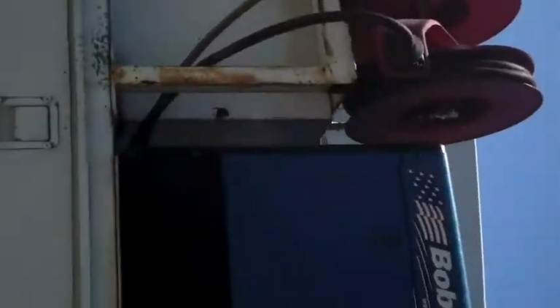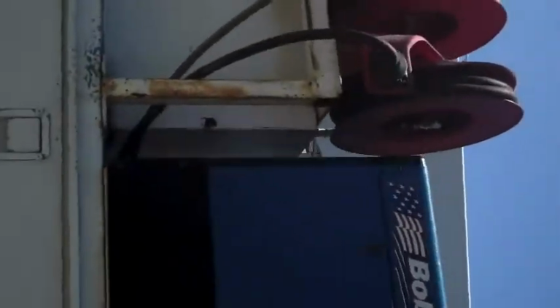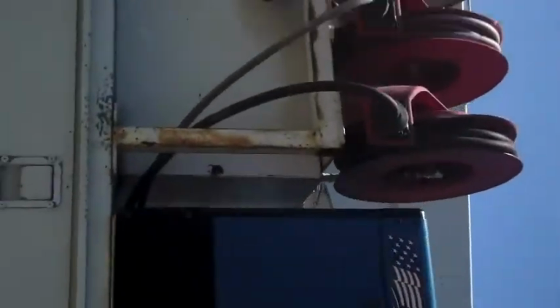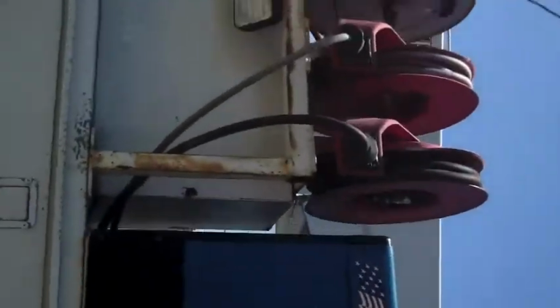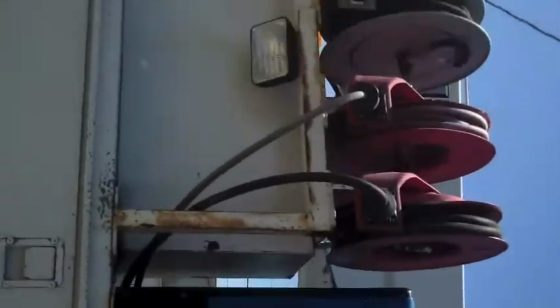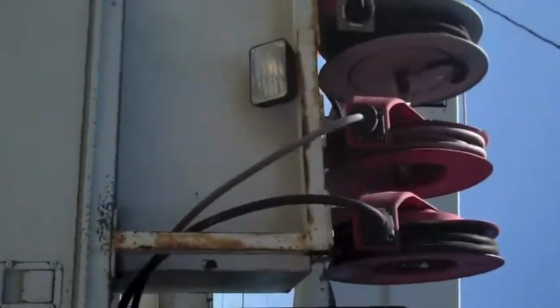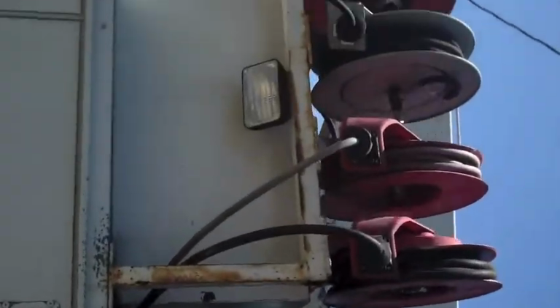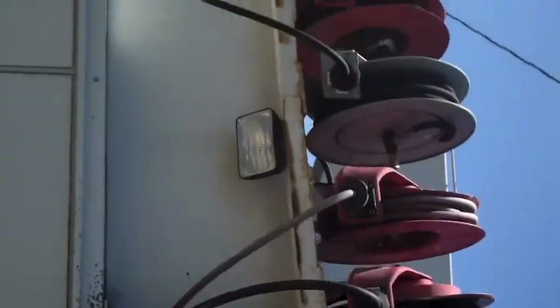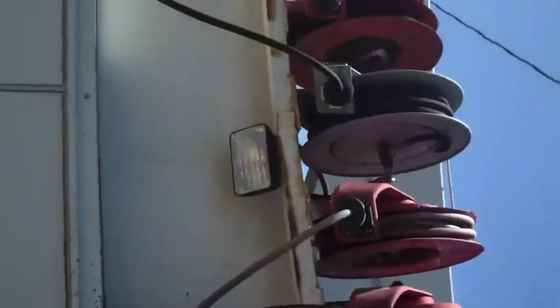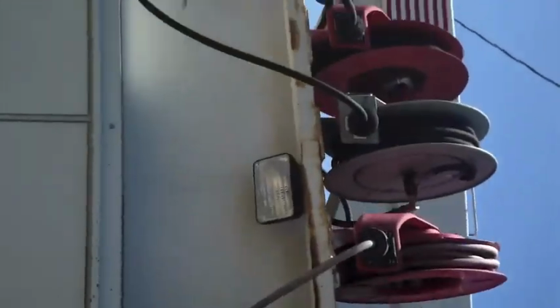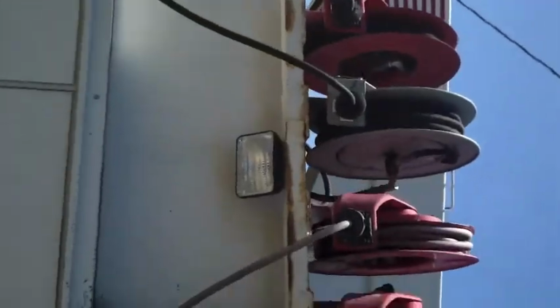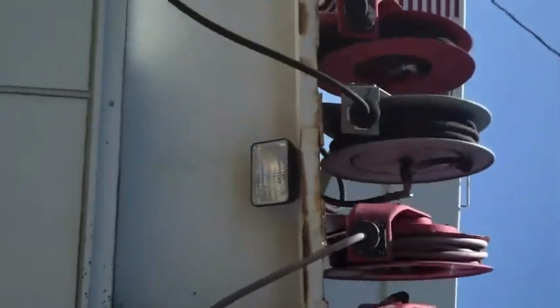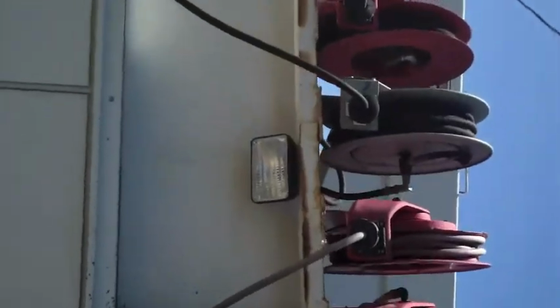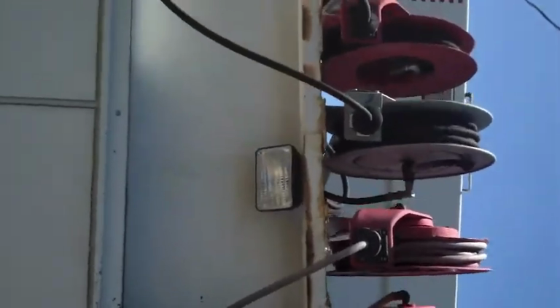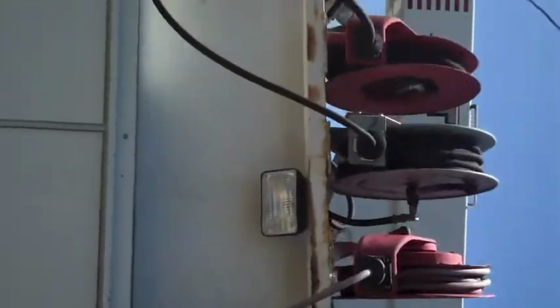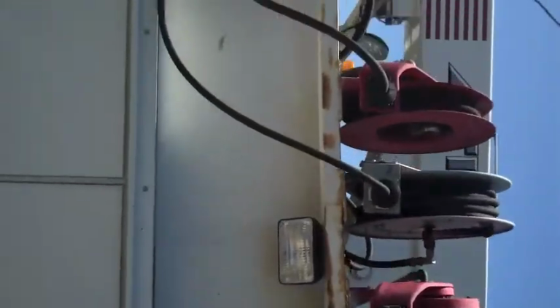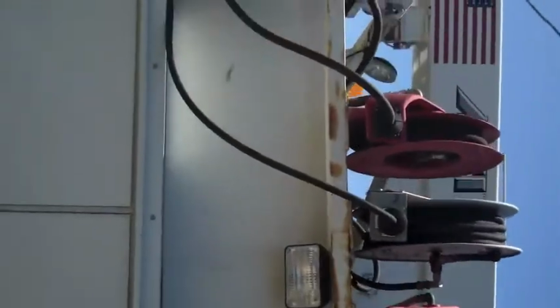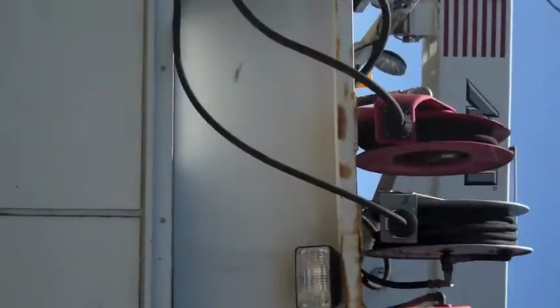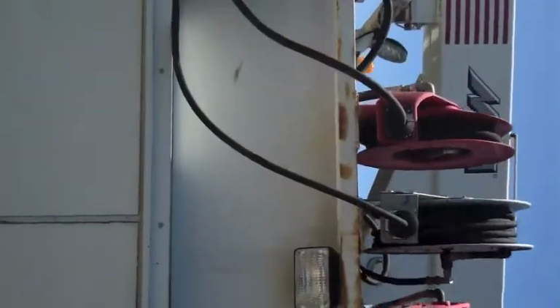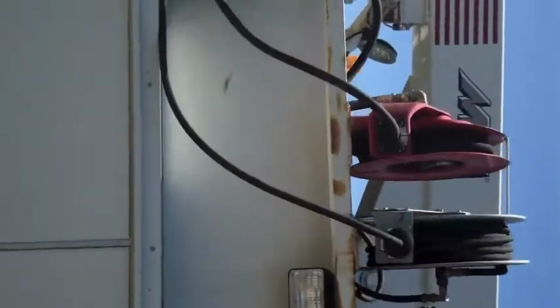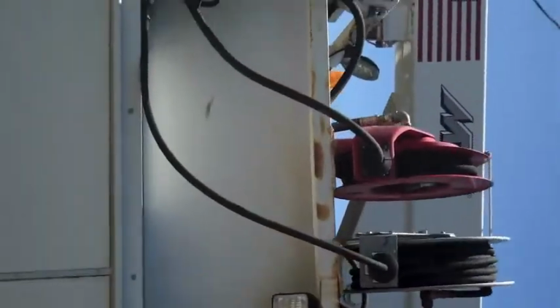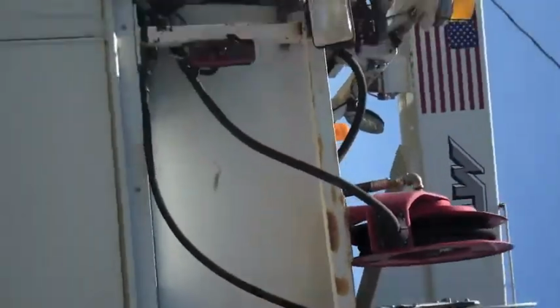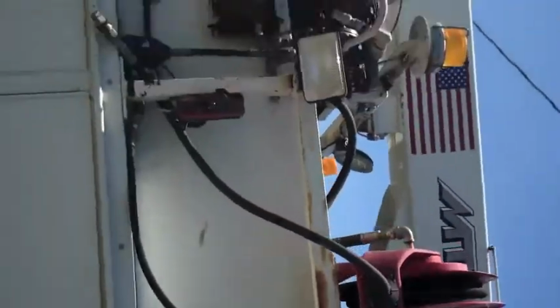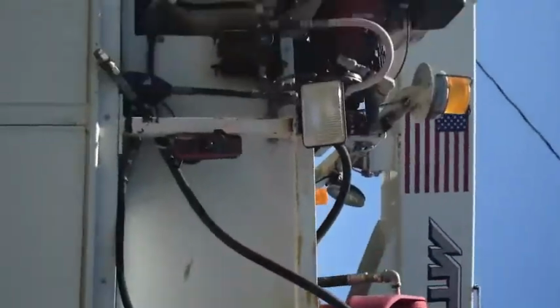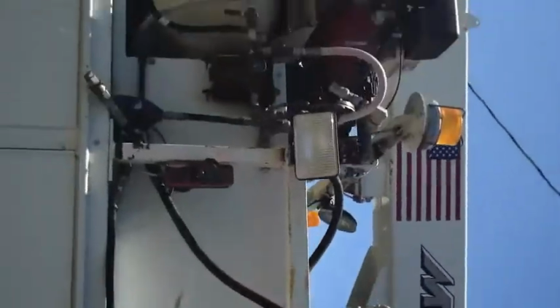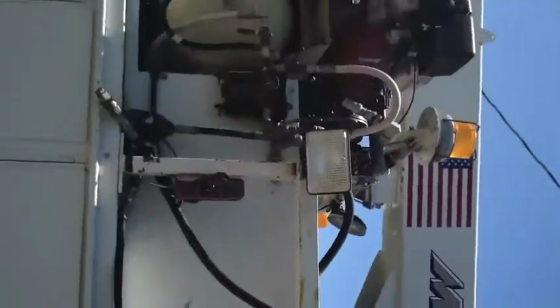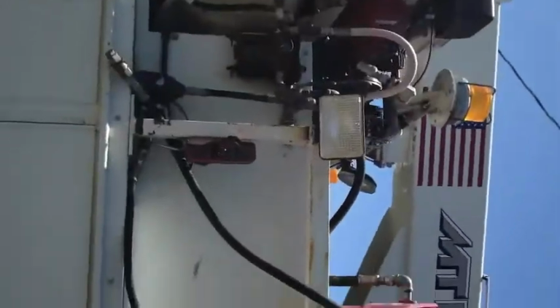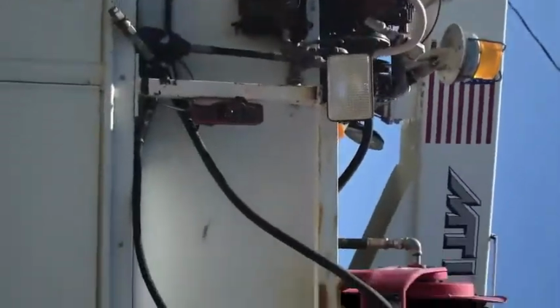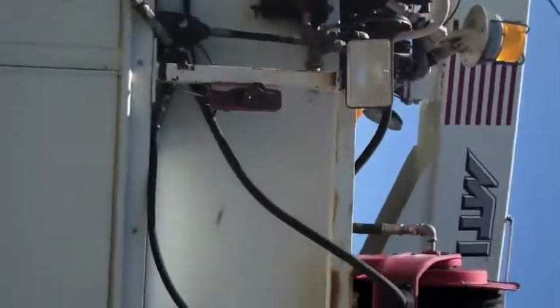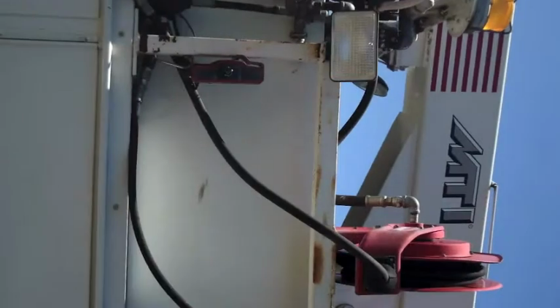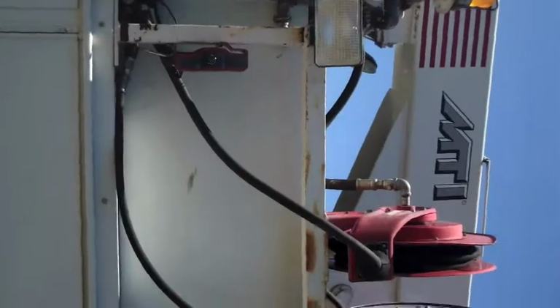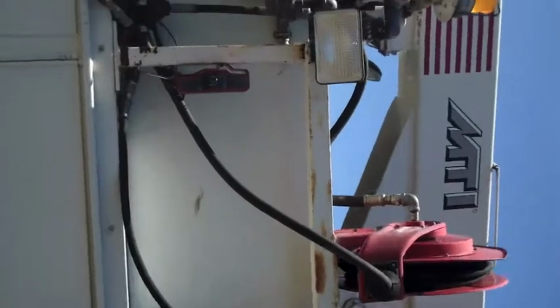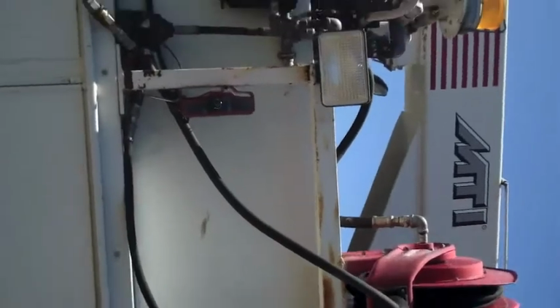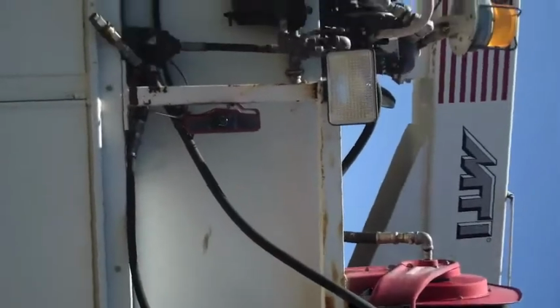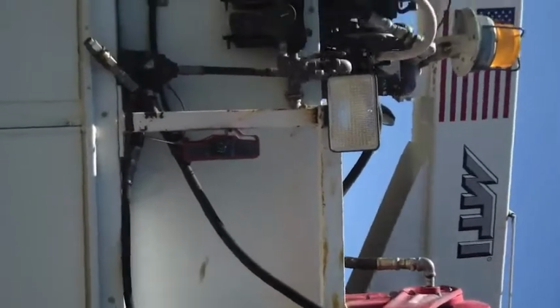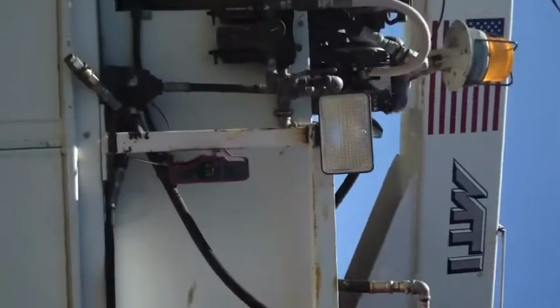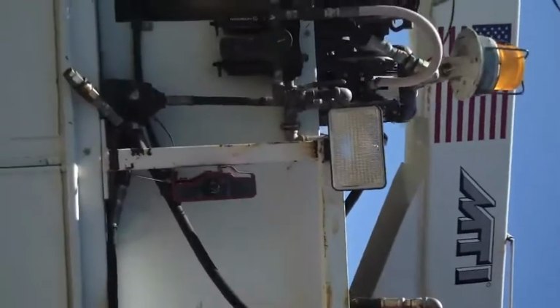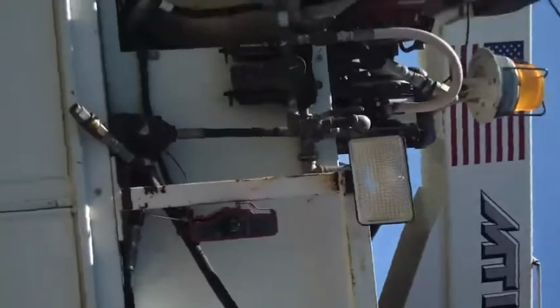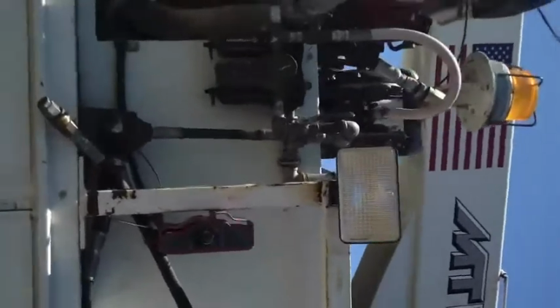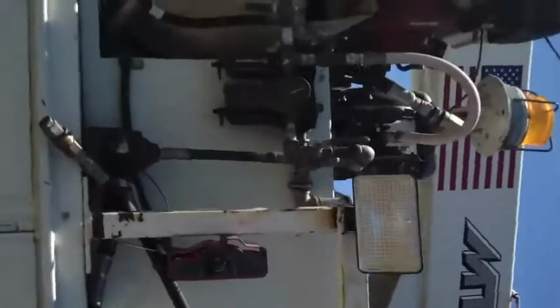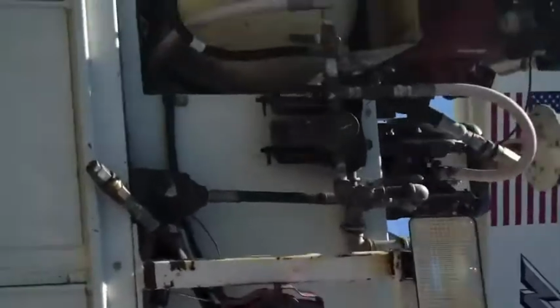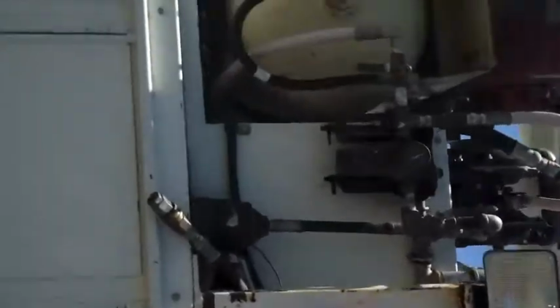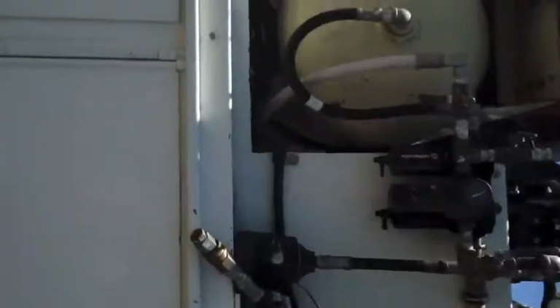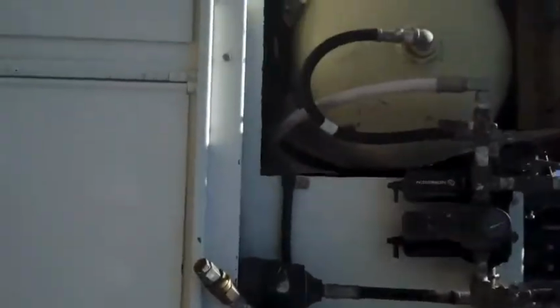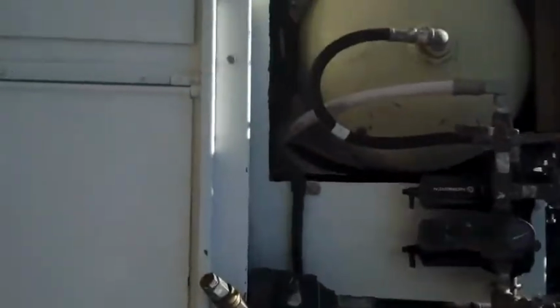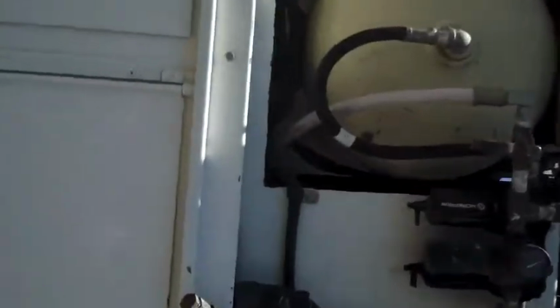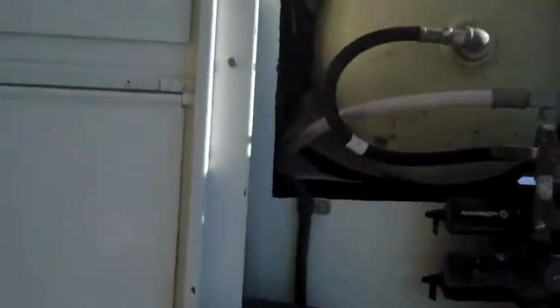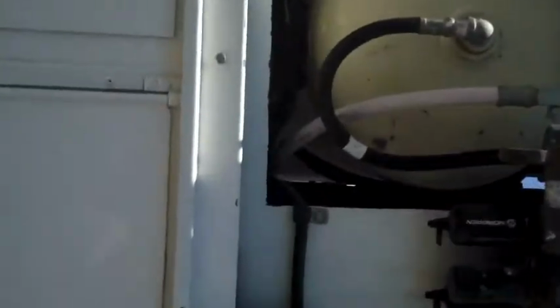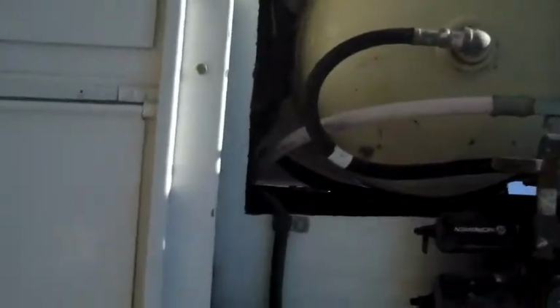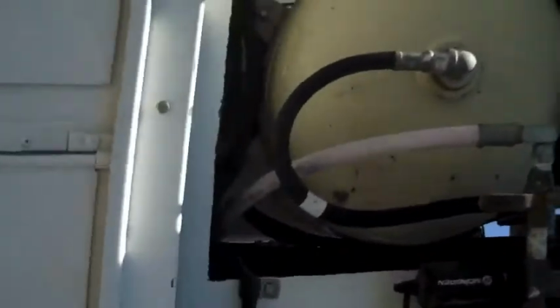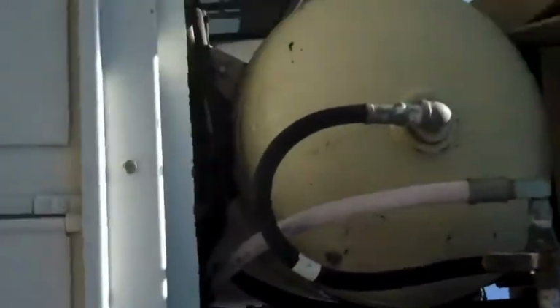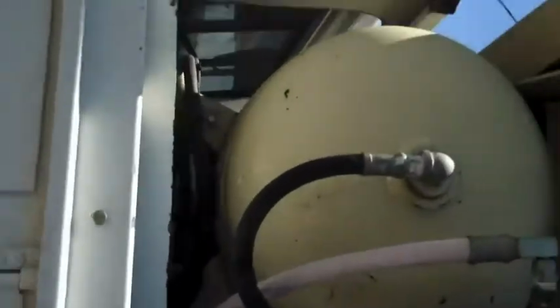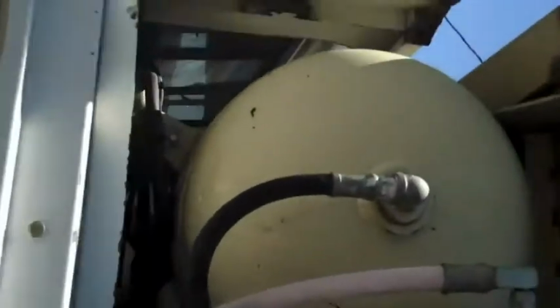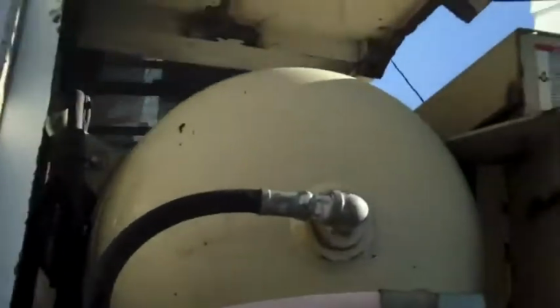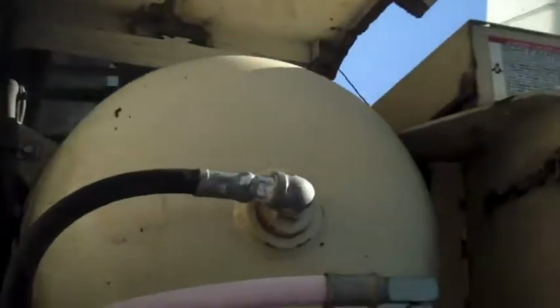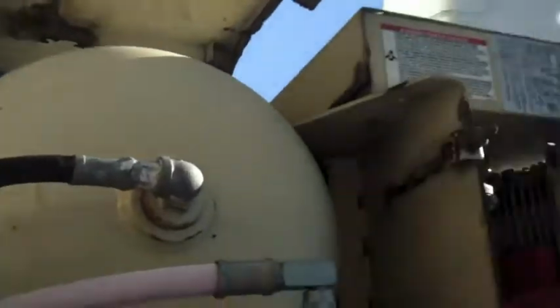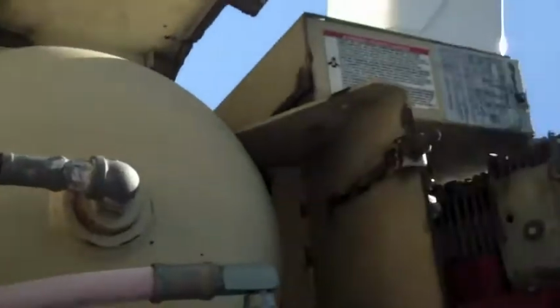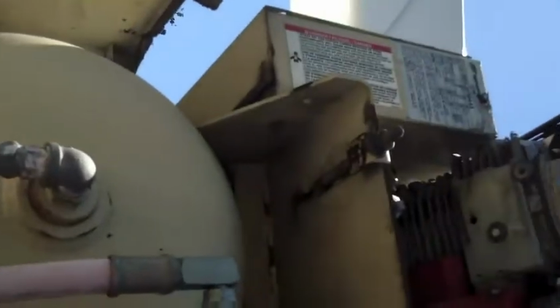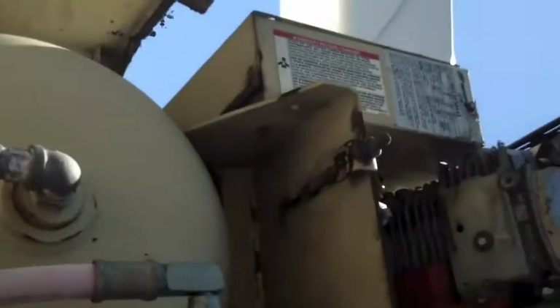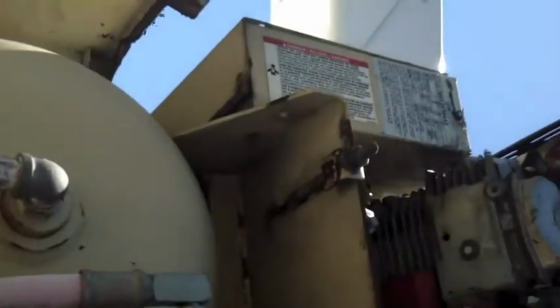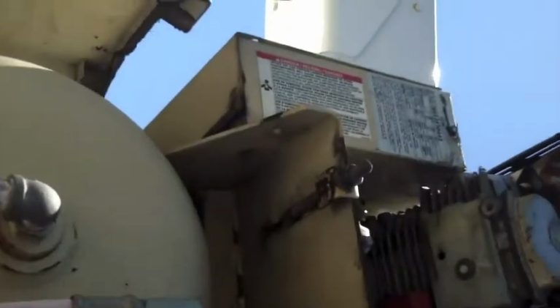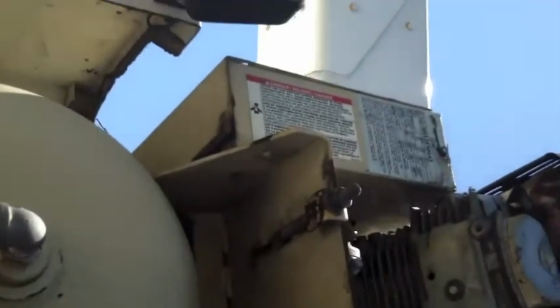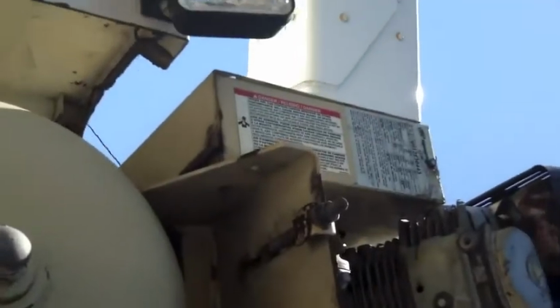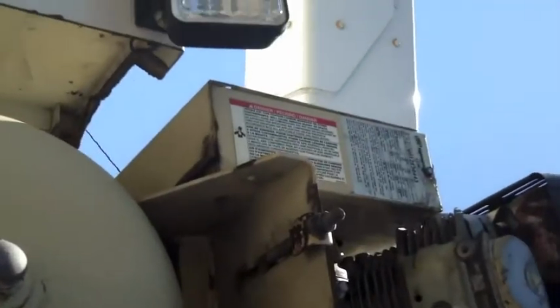Brand new battery in the welder, brand new batteries in the truck — there's three batteries in the truck. The compressor's got air in it right now, it might not fire up.